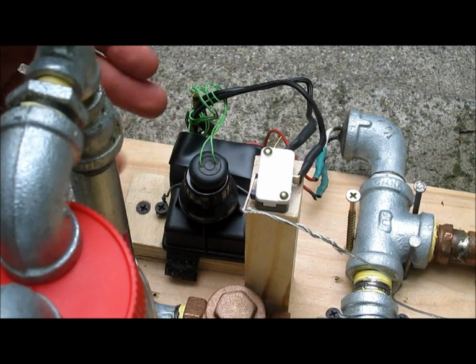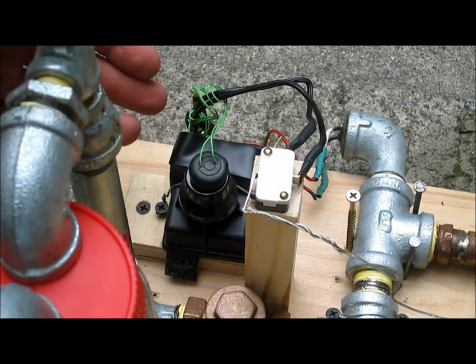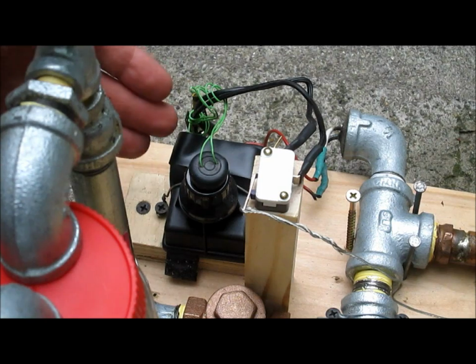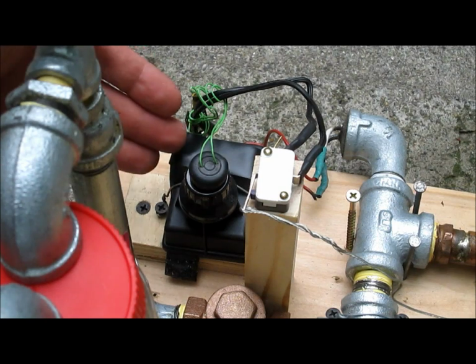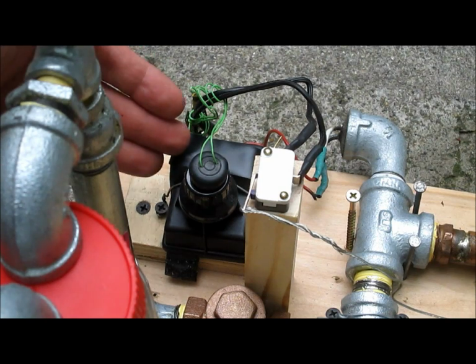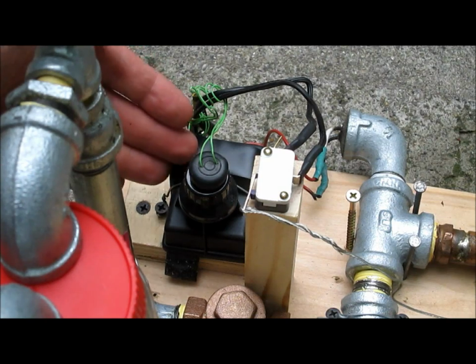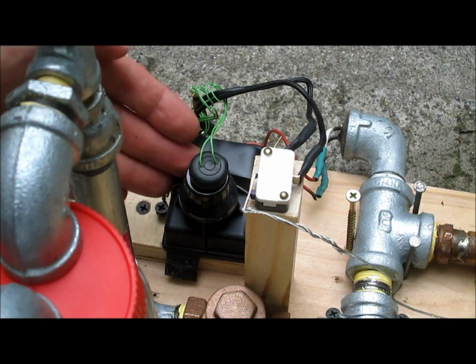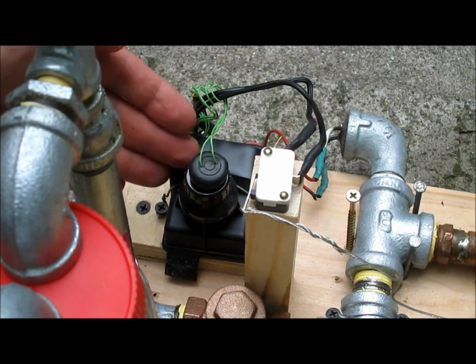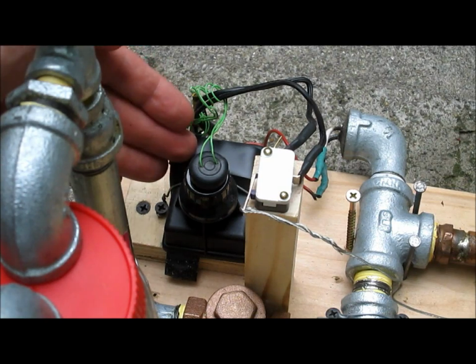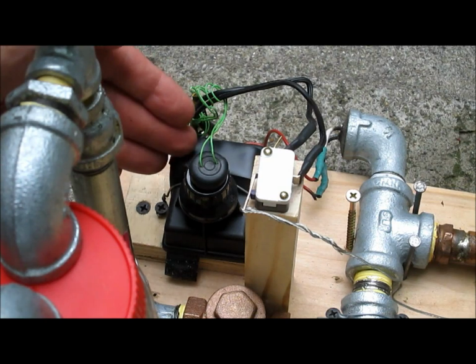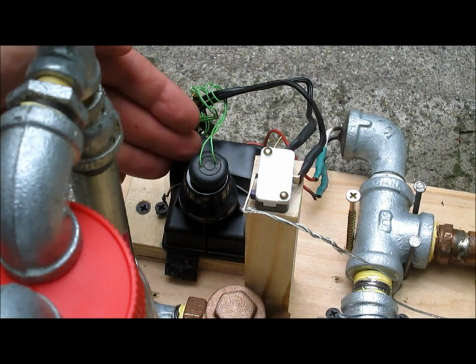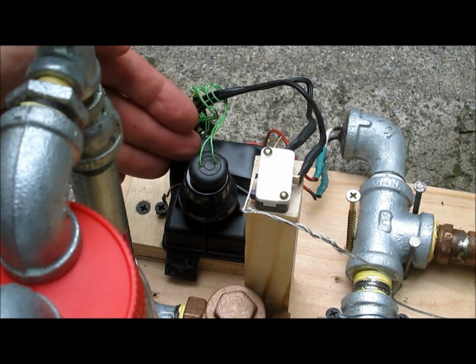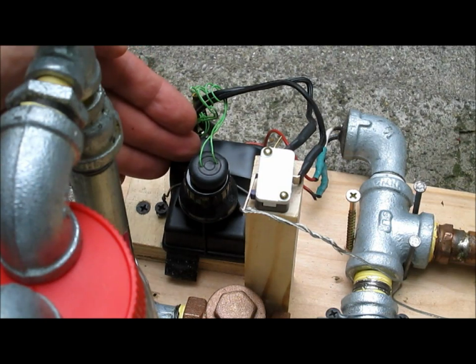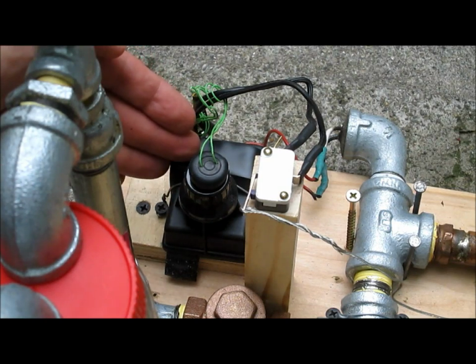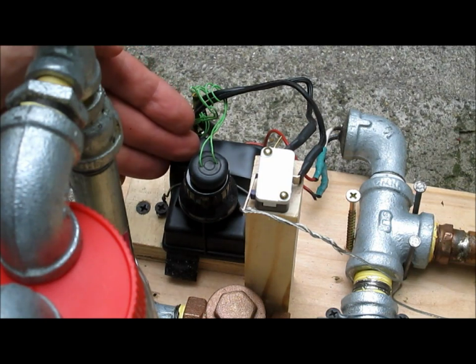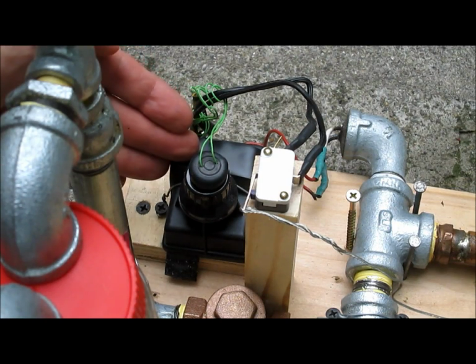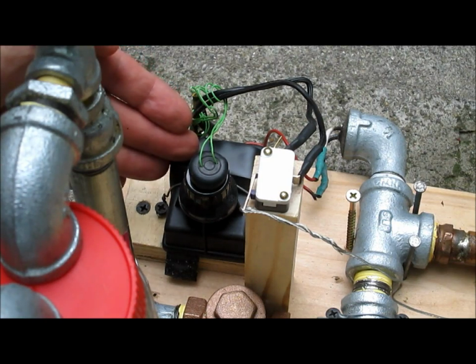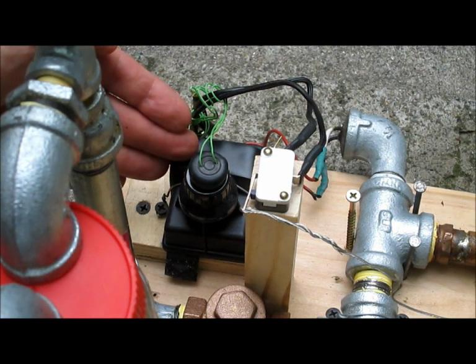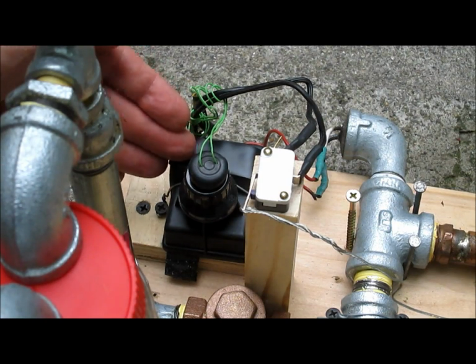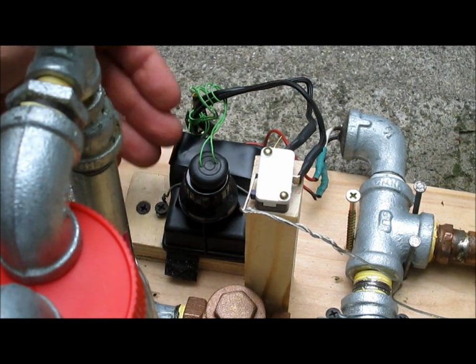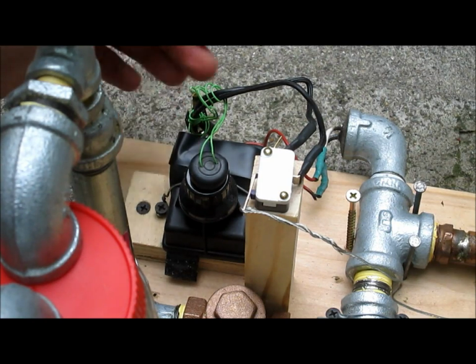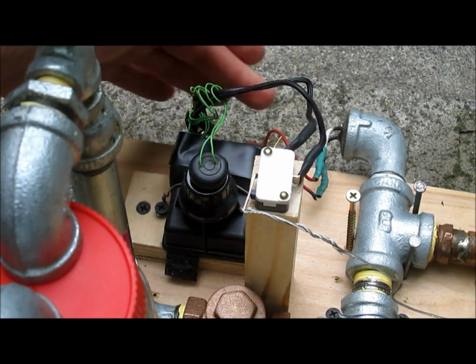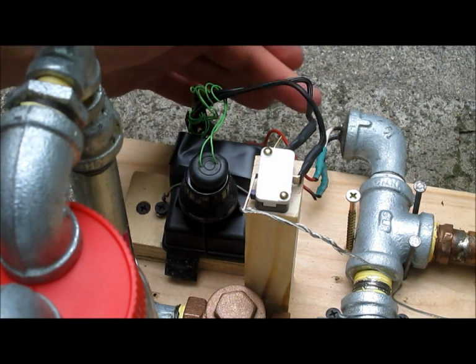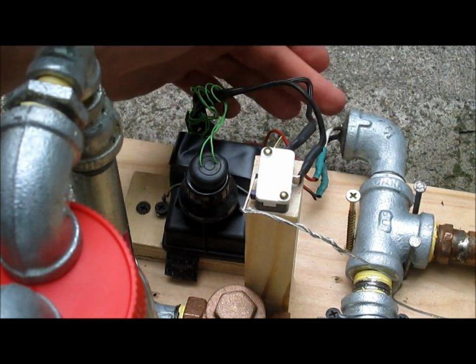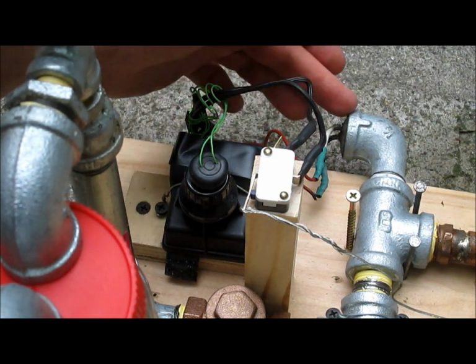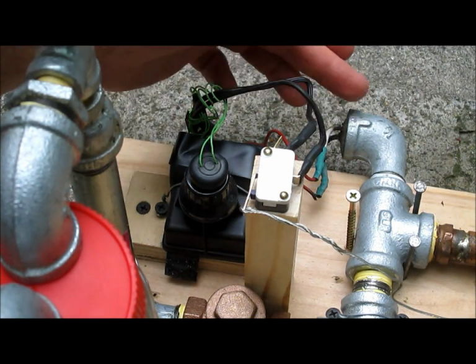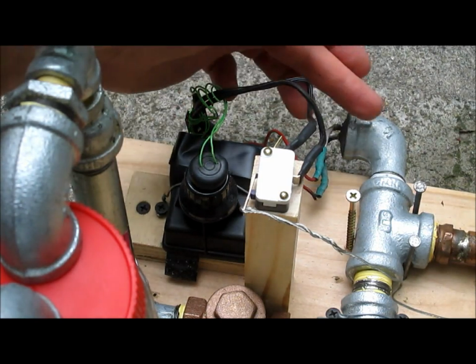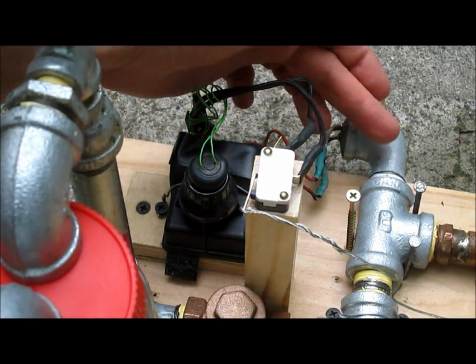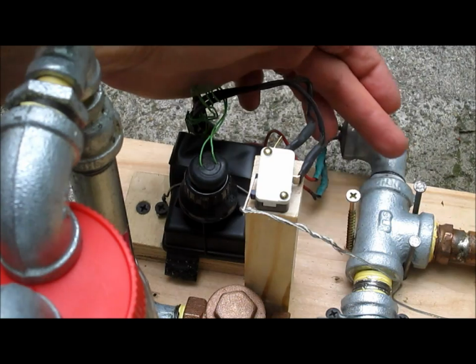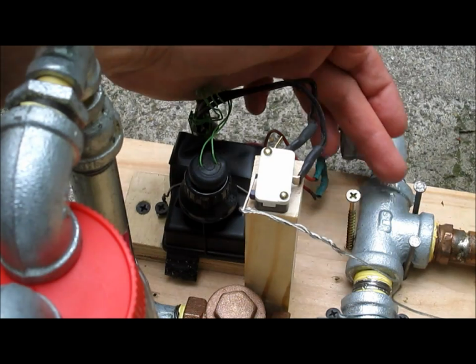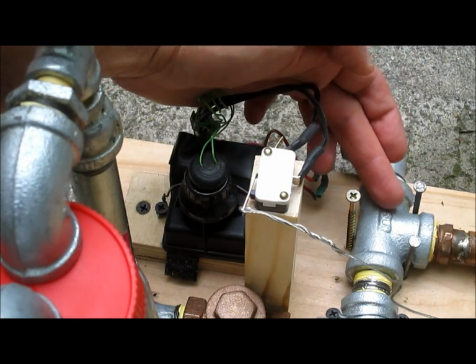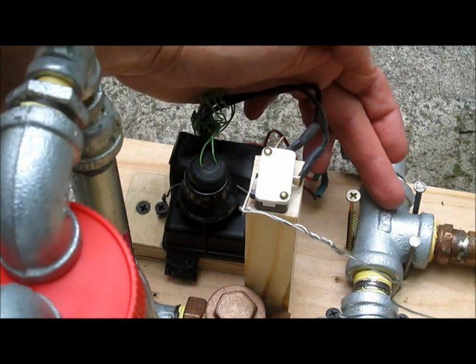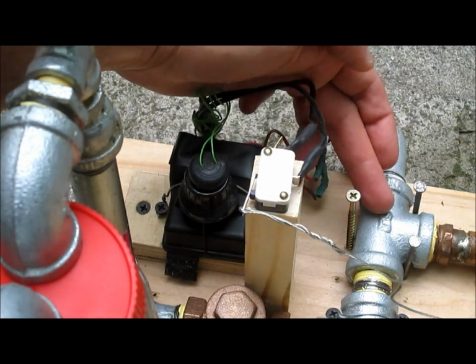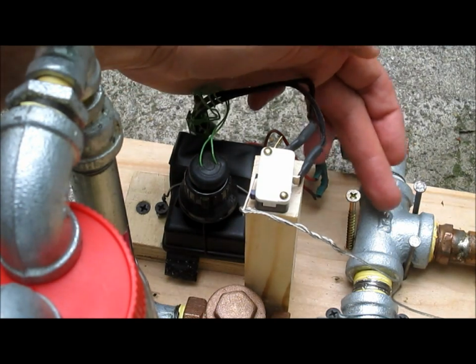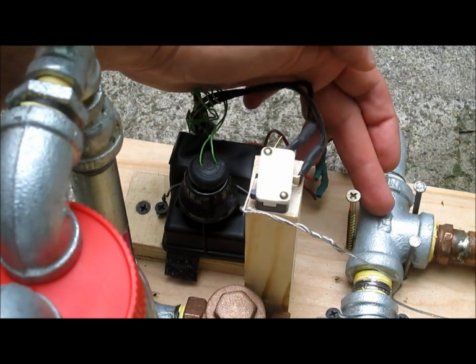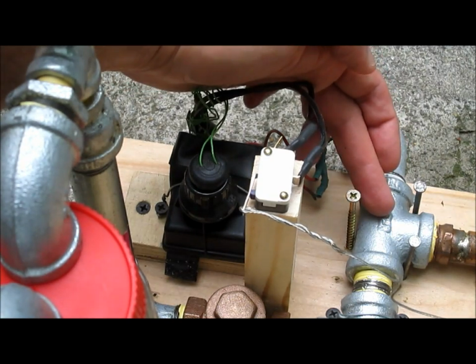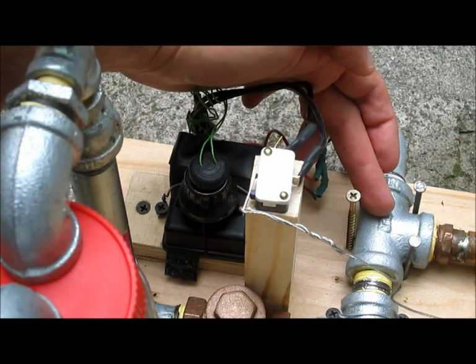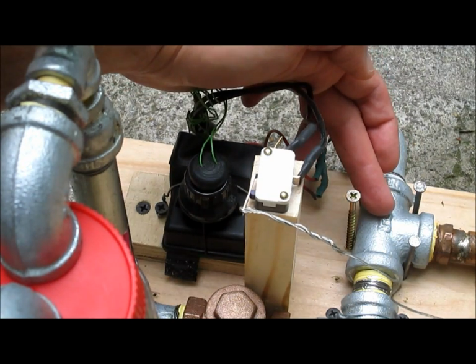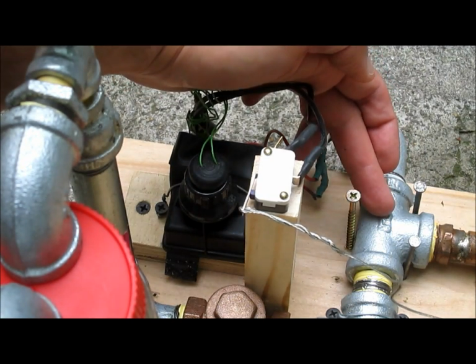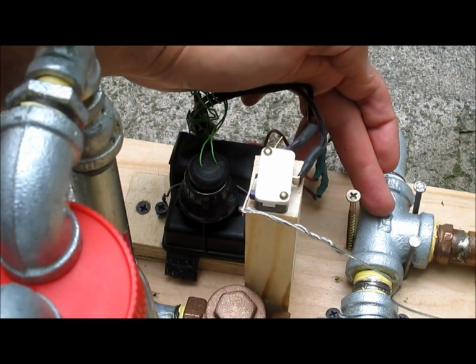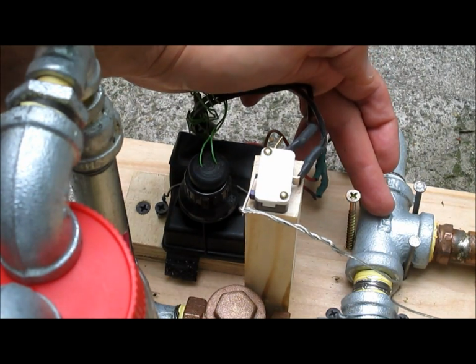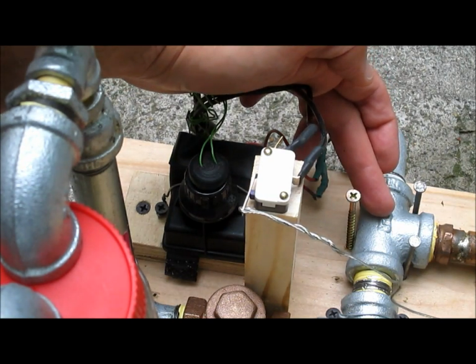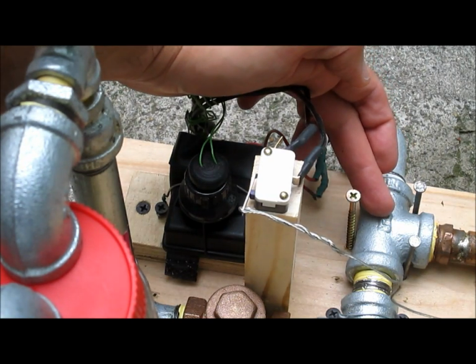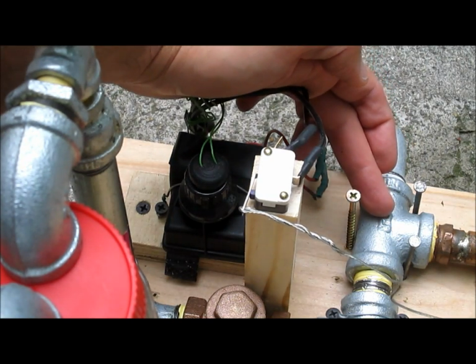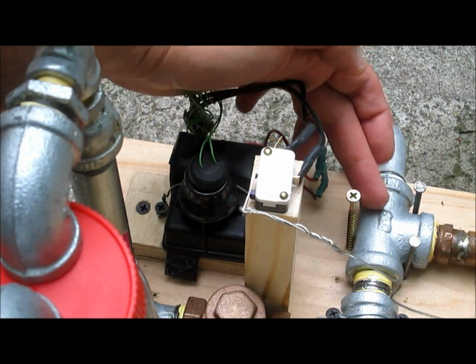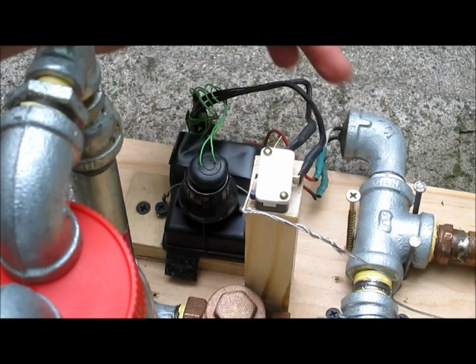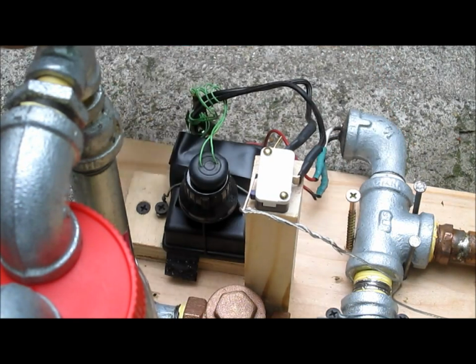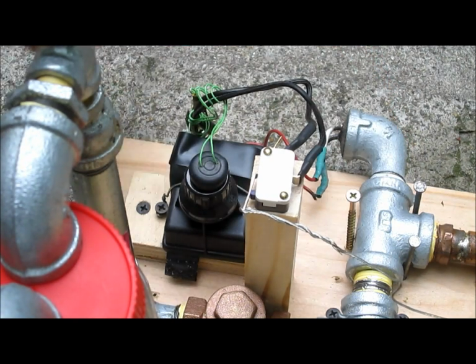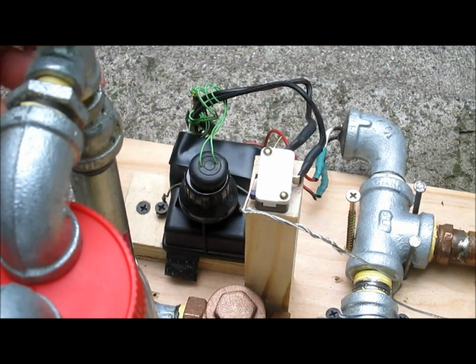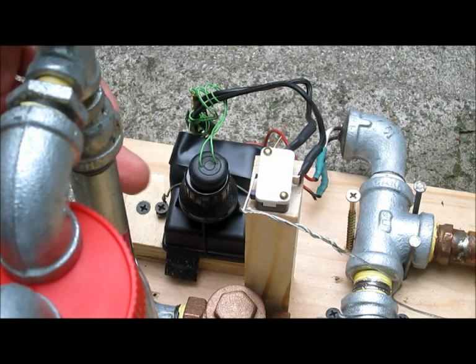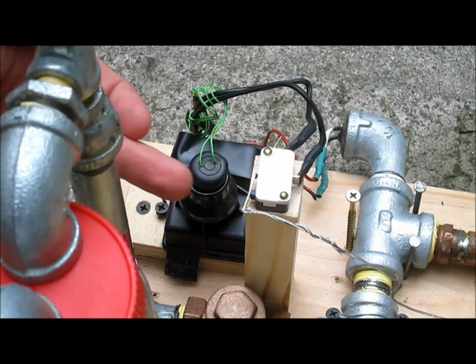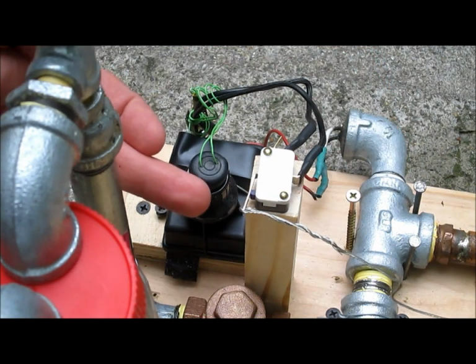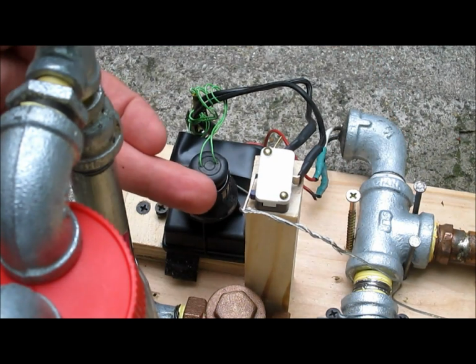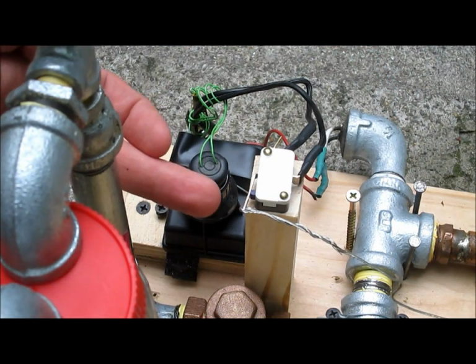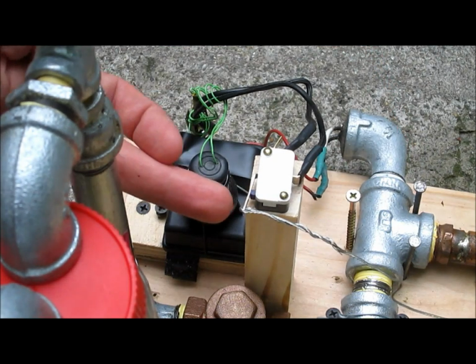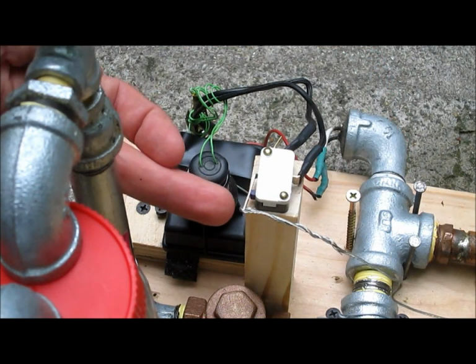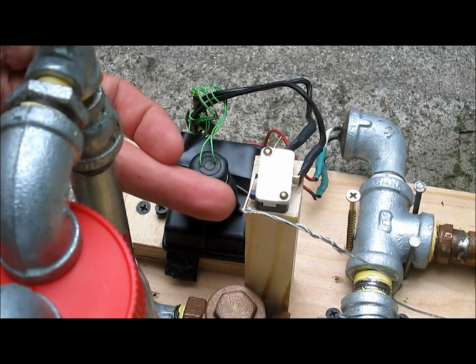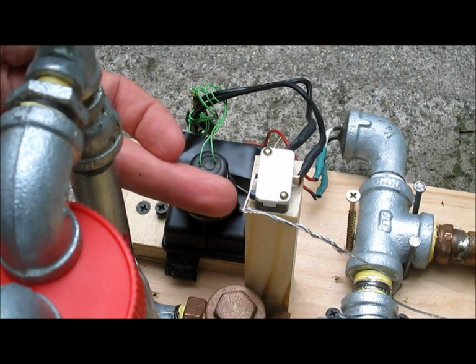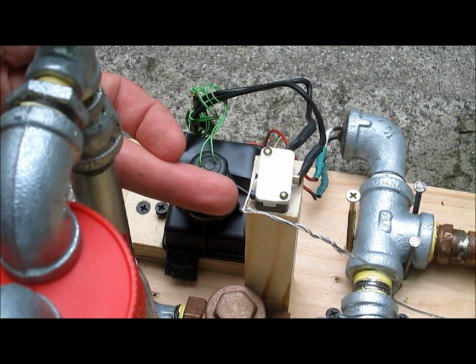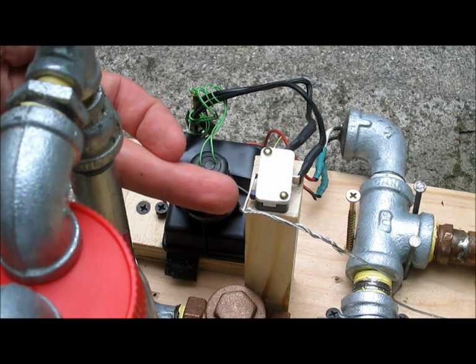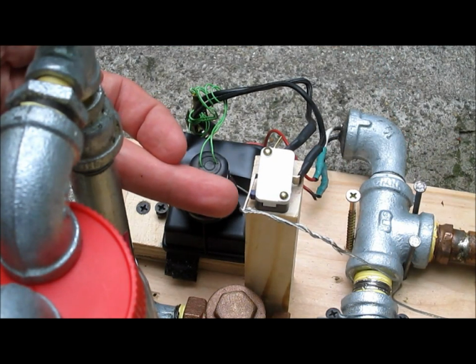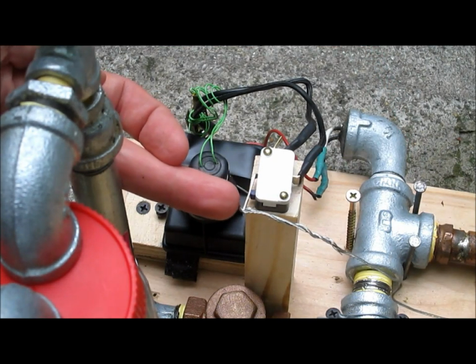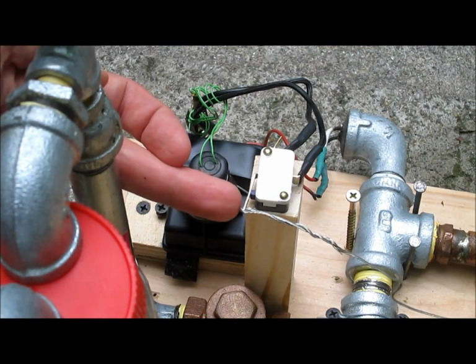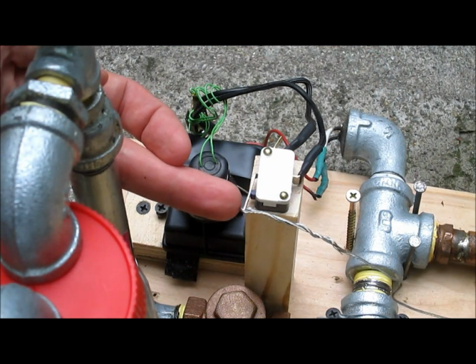My source of spark is a grill igniter that goes through this homemade spark plug into the head of the cylinder, and it's triggered by this switch here.